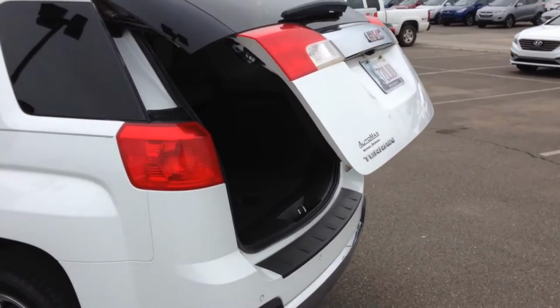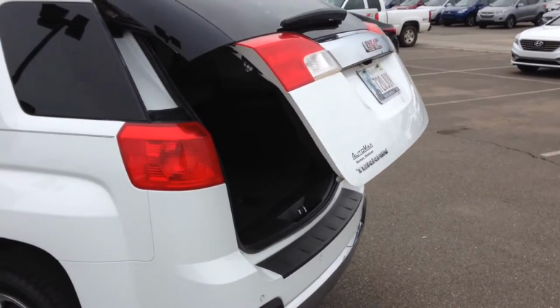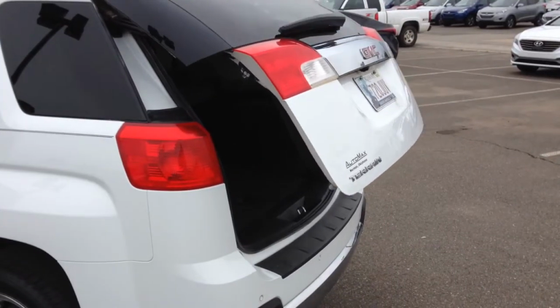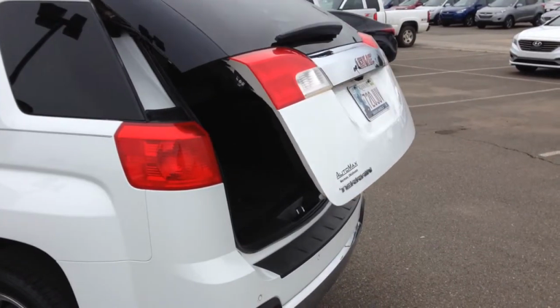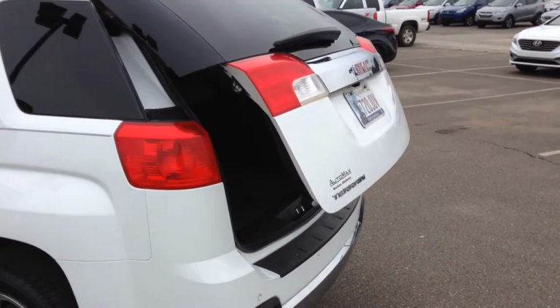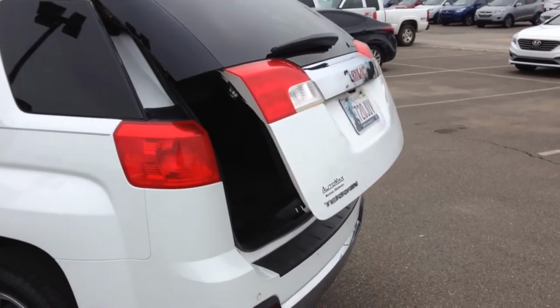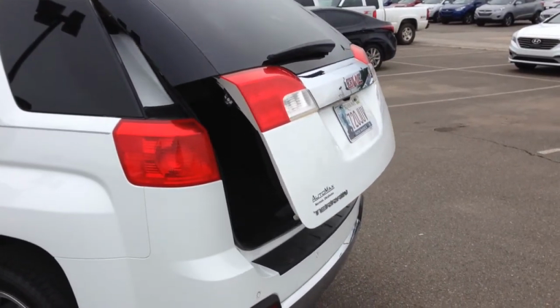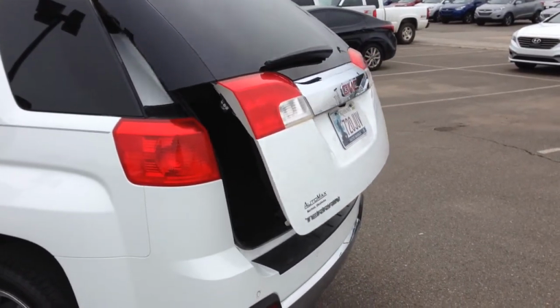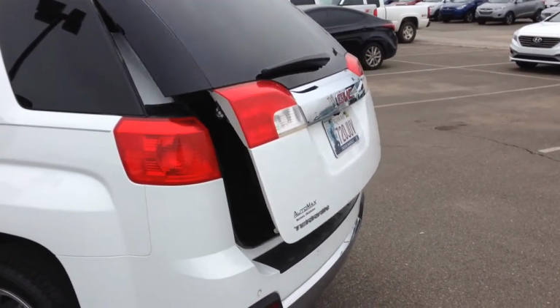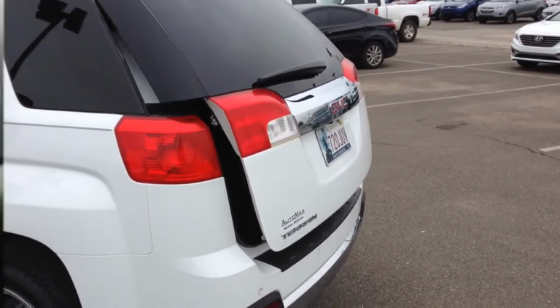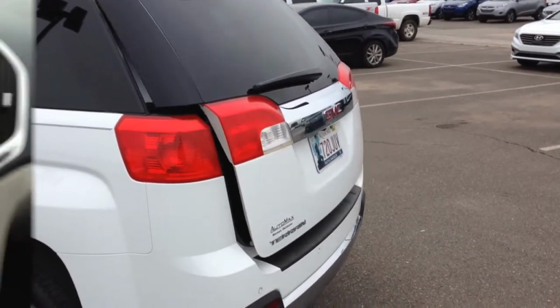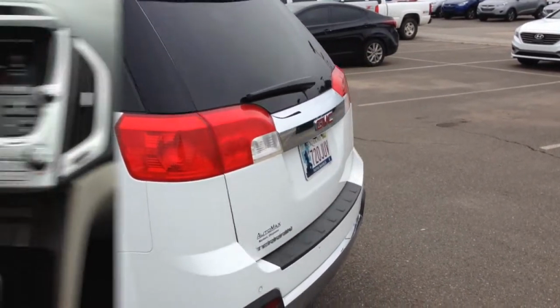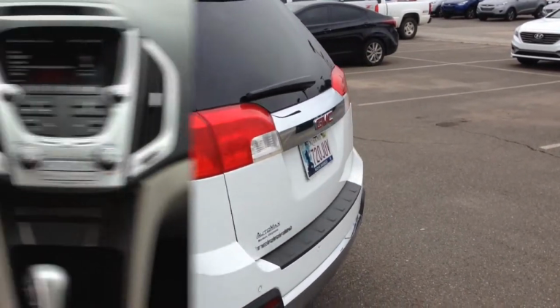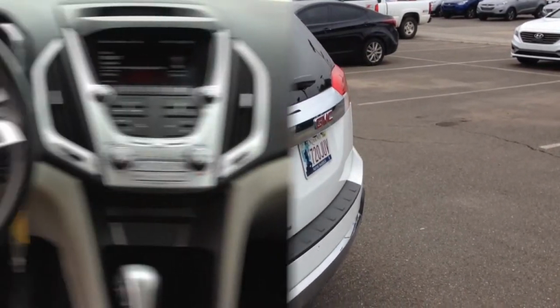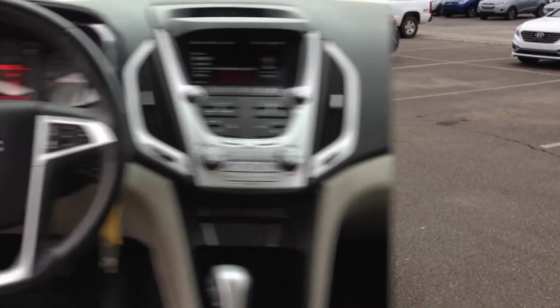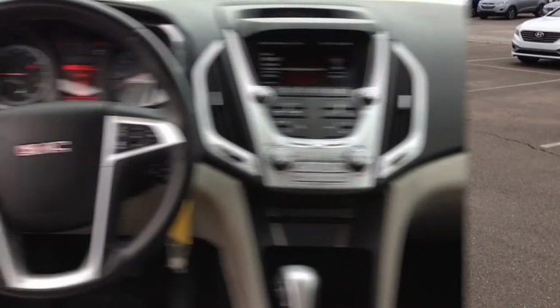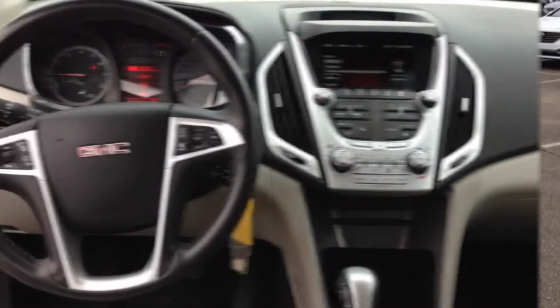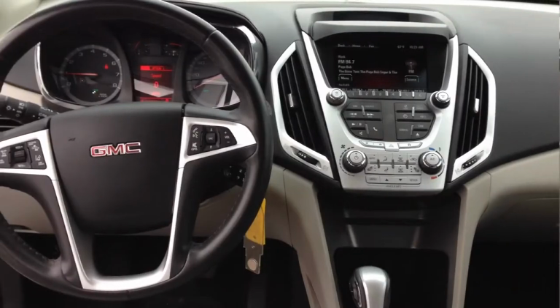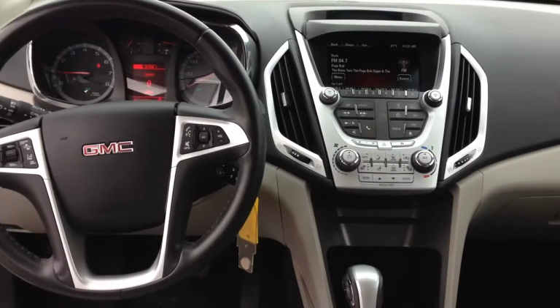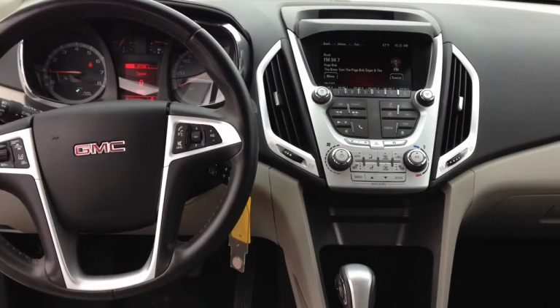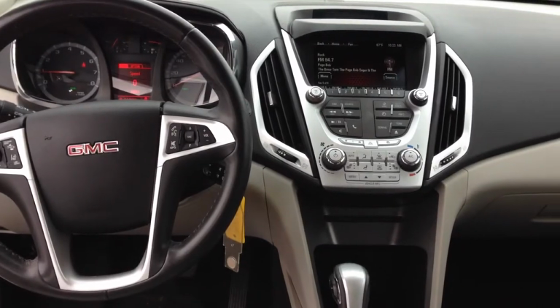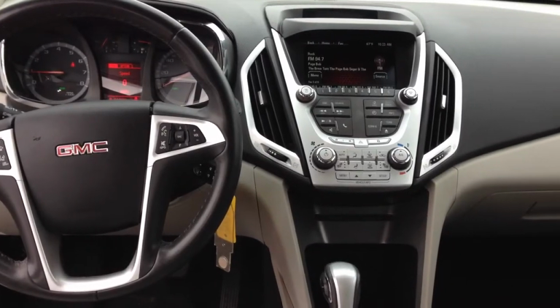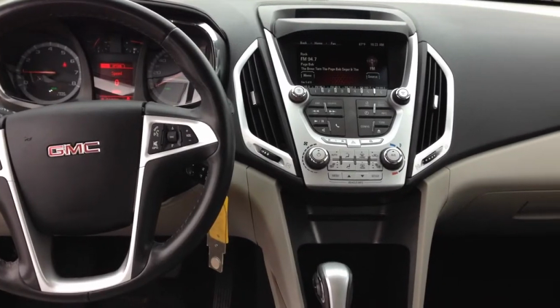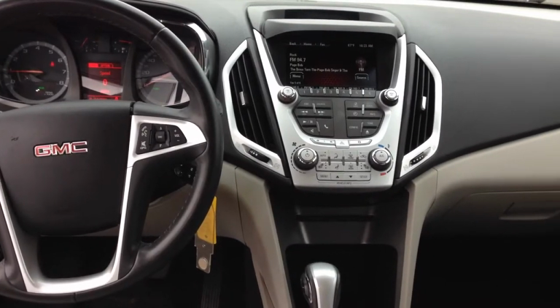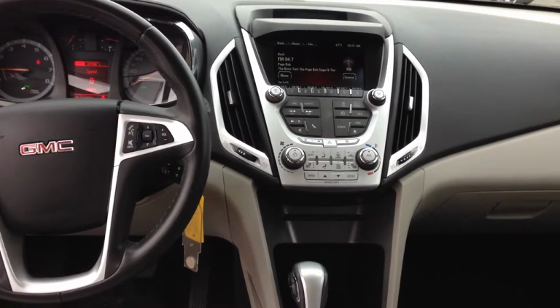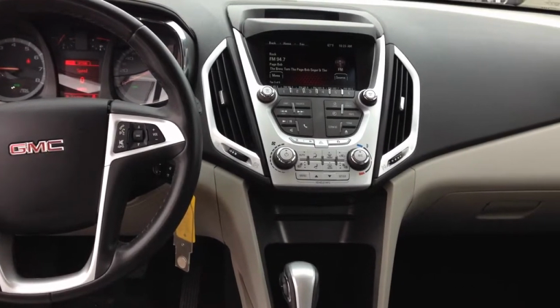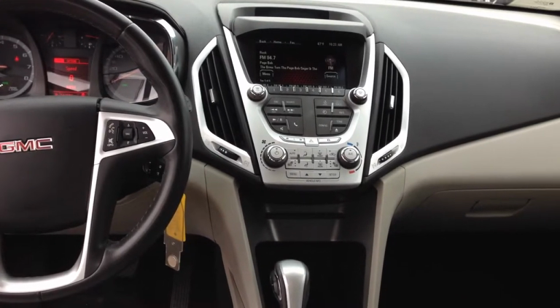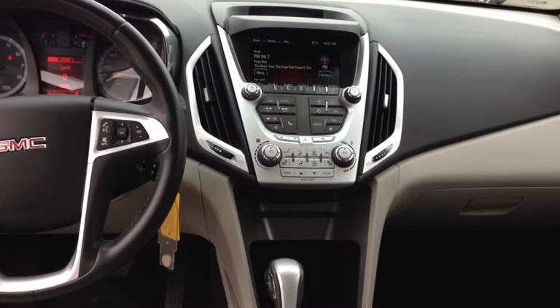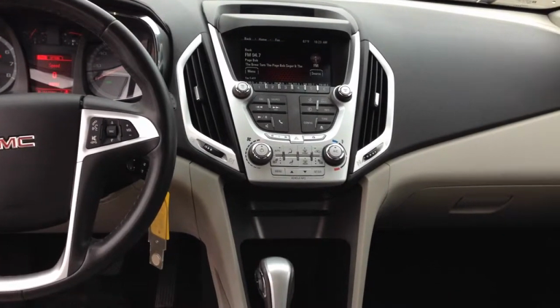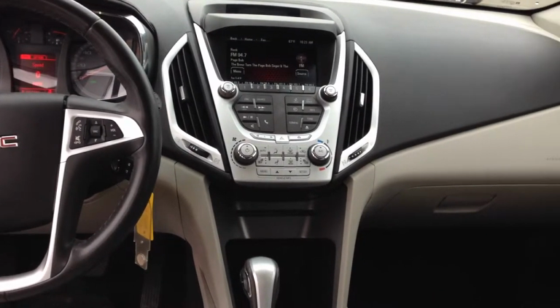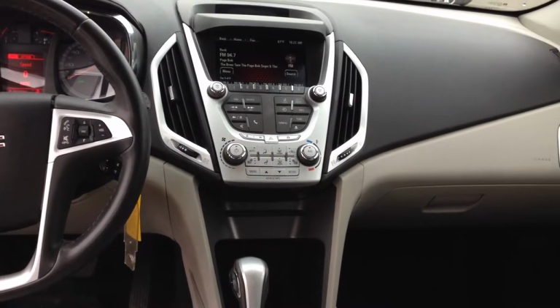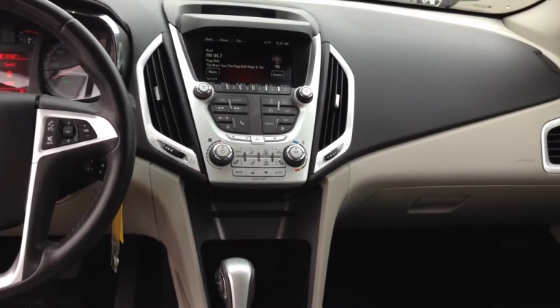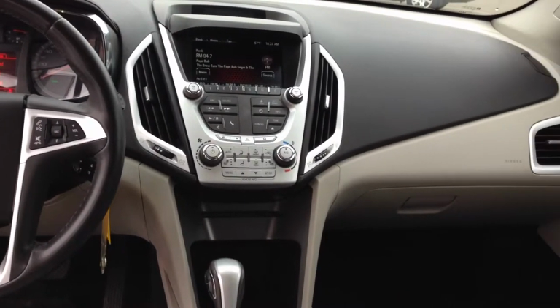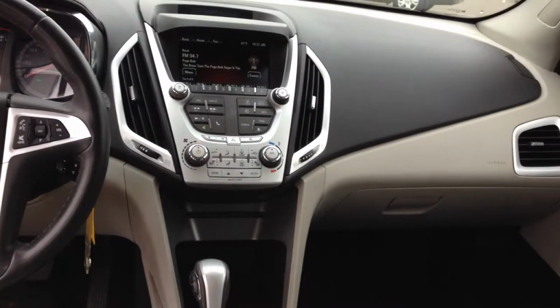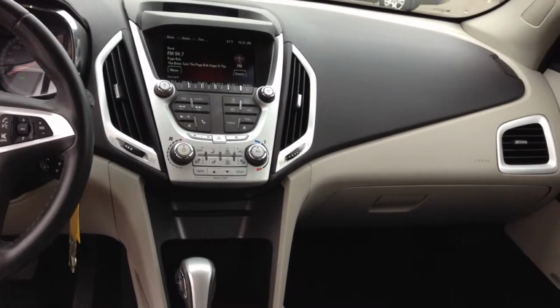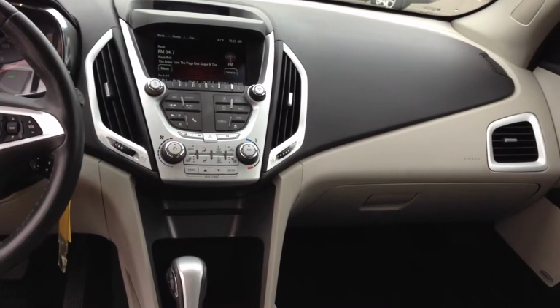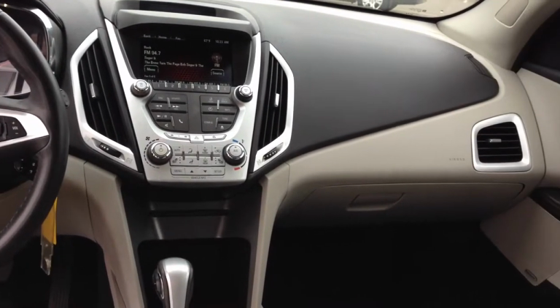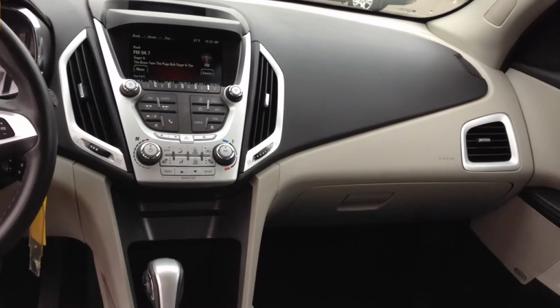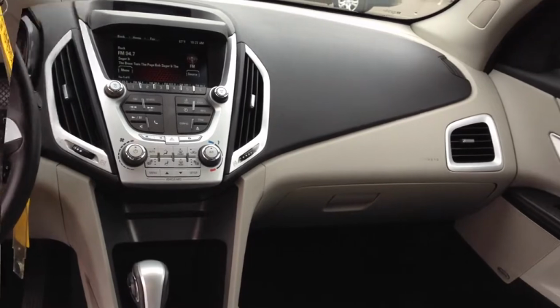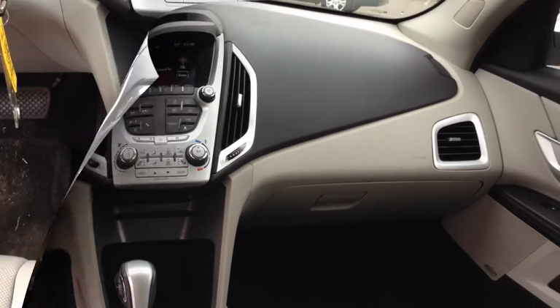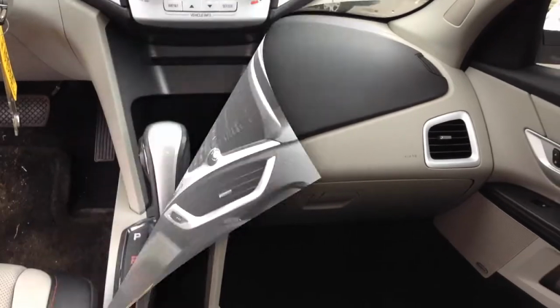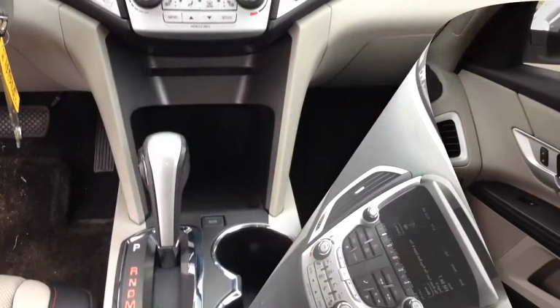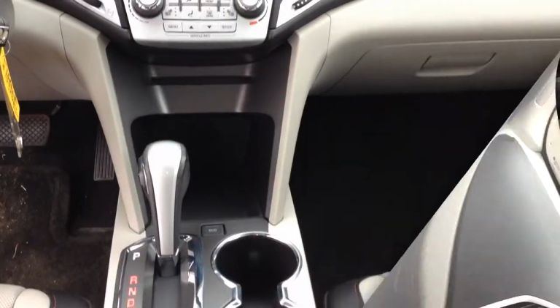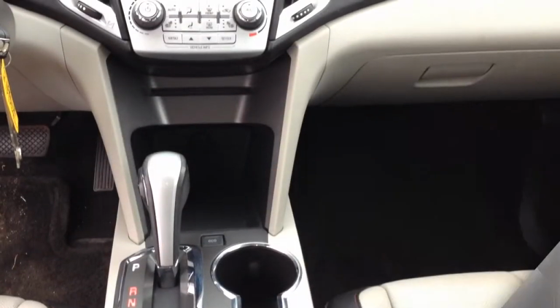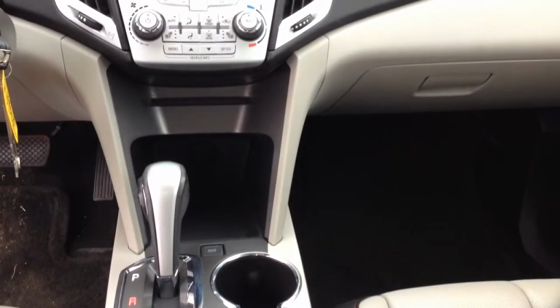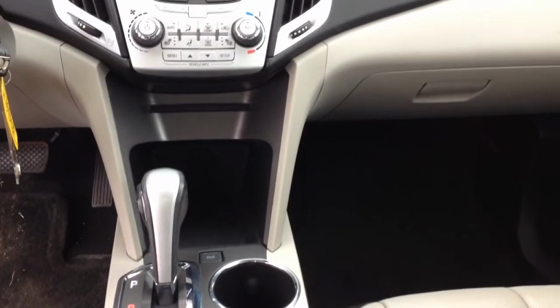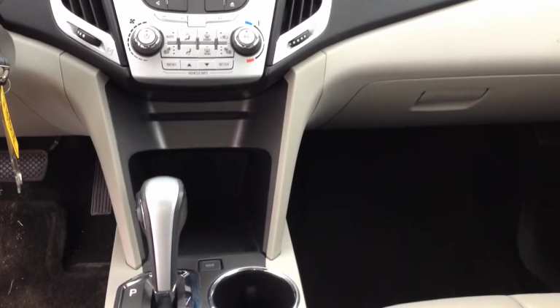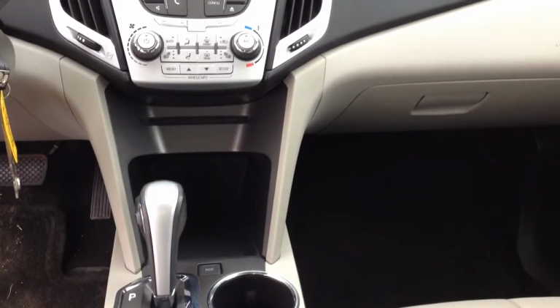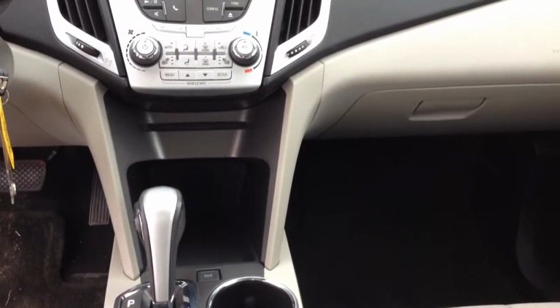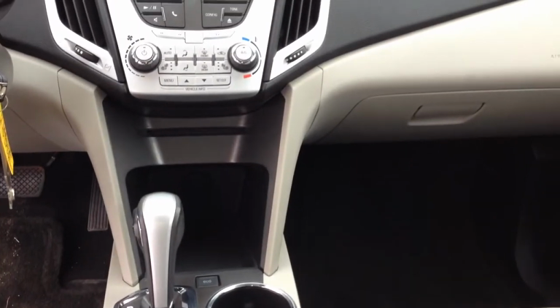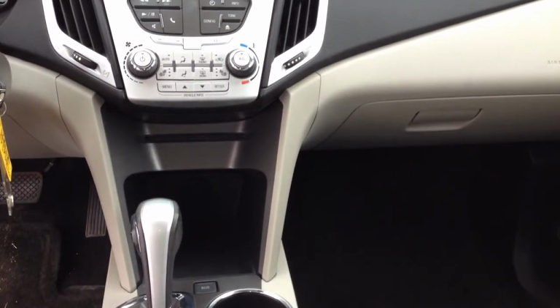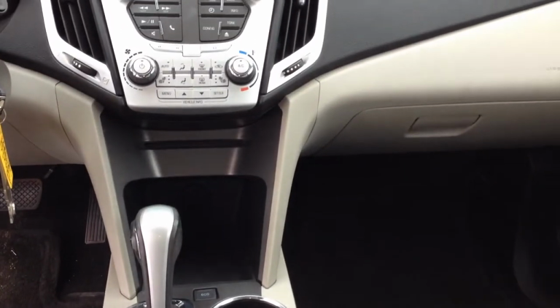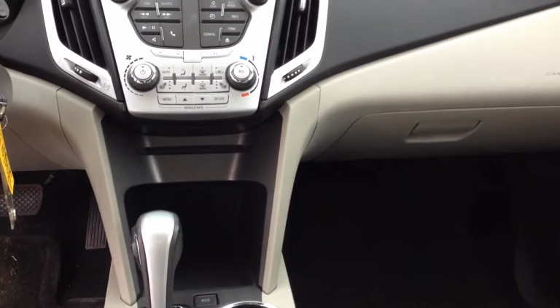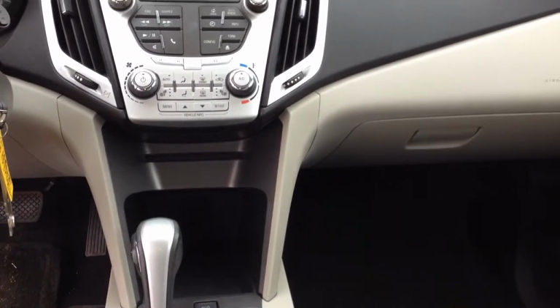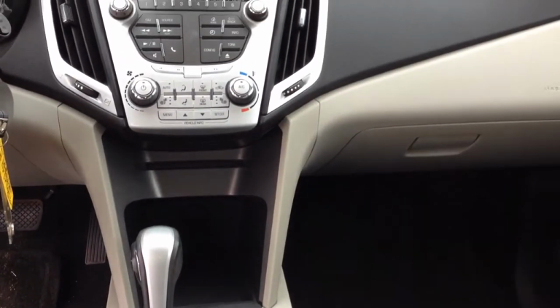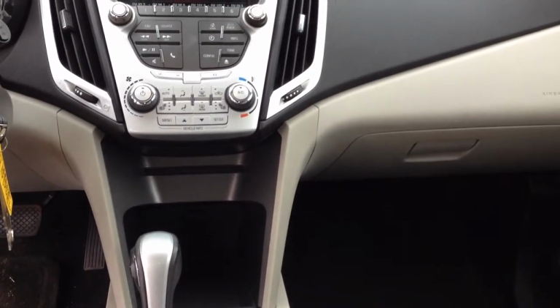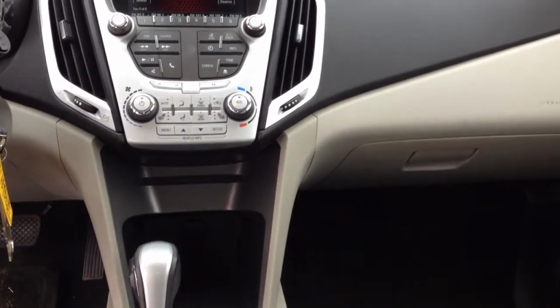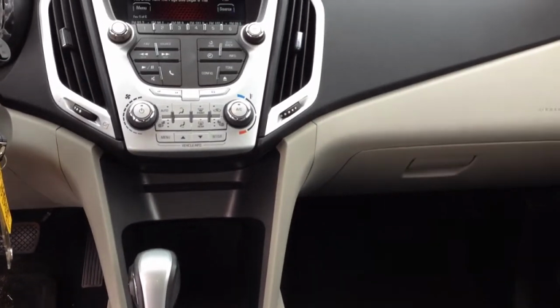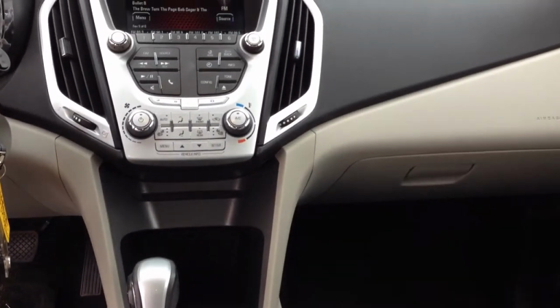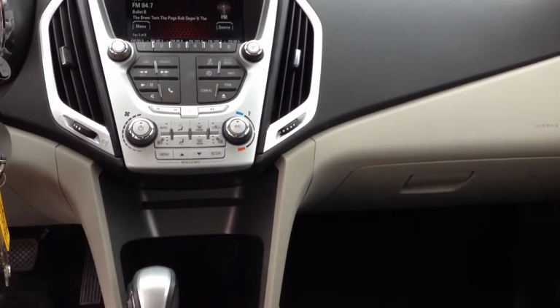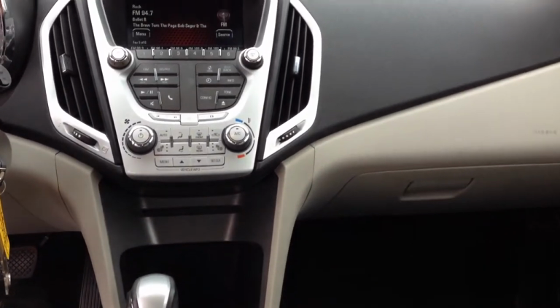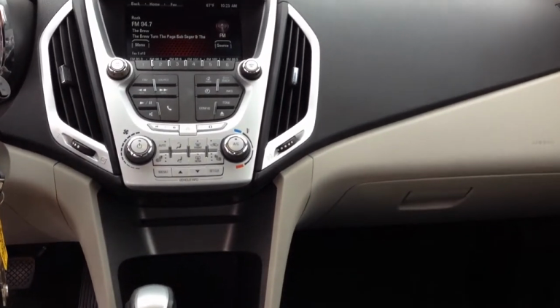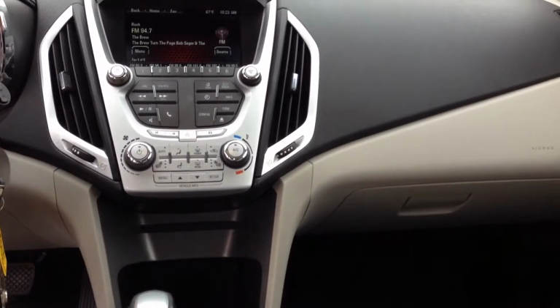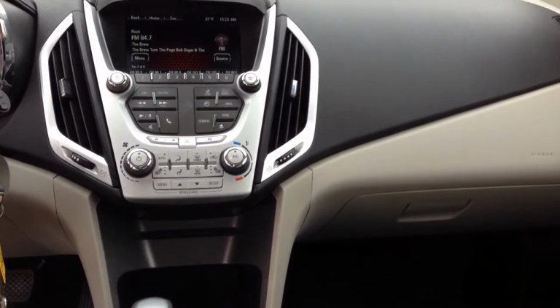It has a stylish moonroof, heated leather seats, satellite radio, premium sound, and remote engine start.